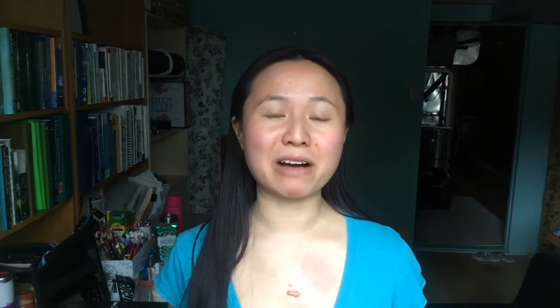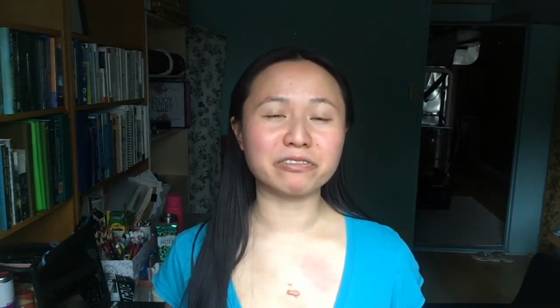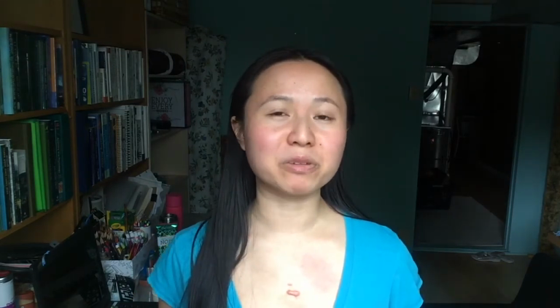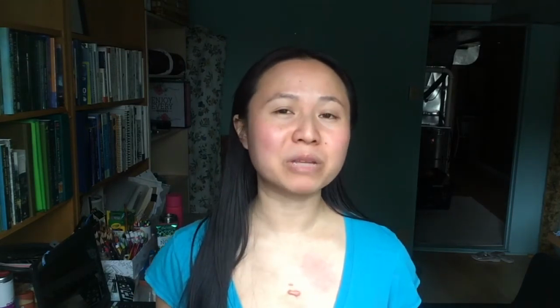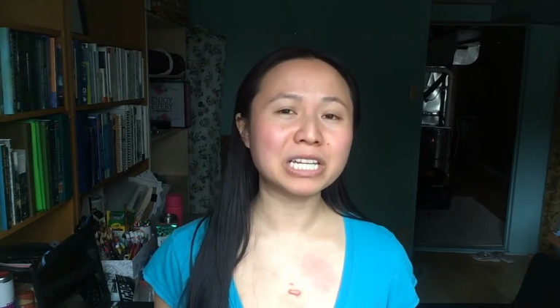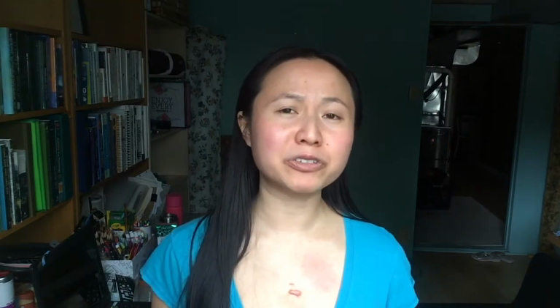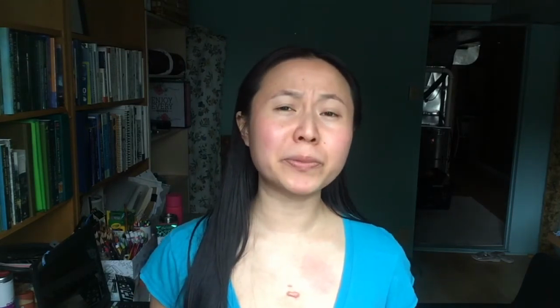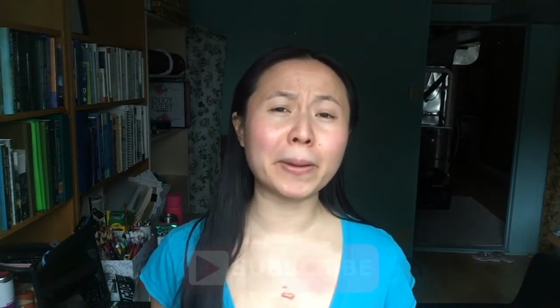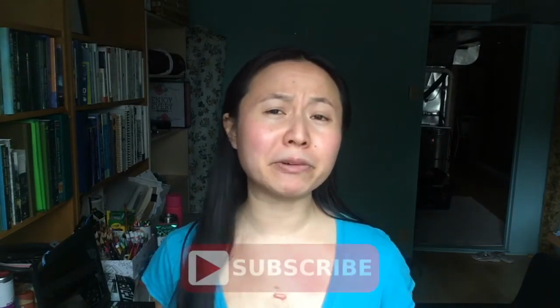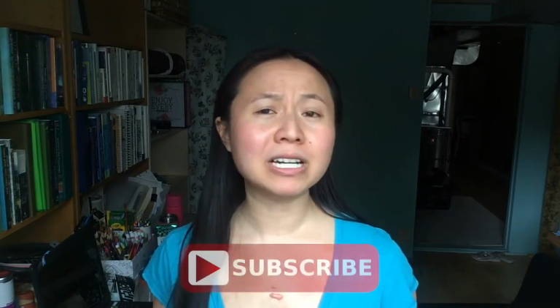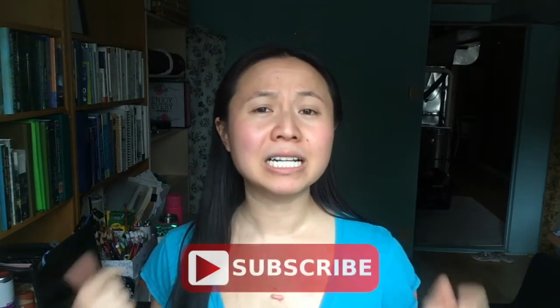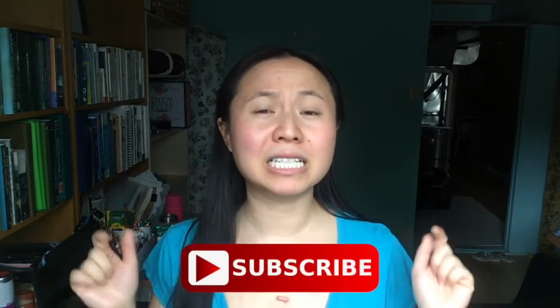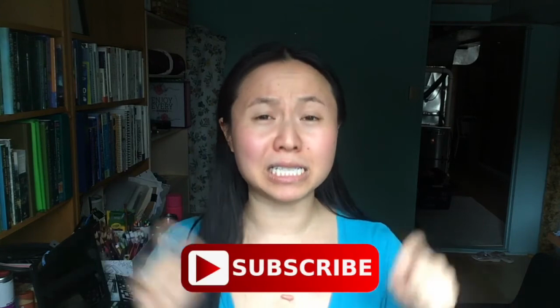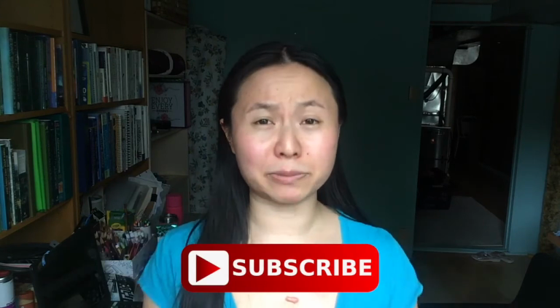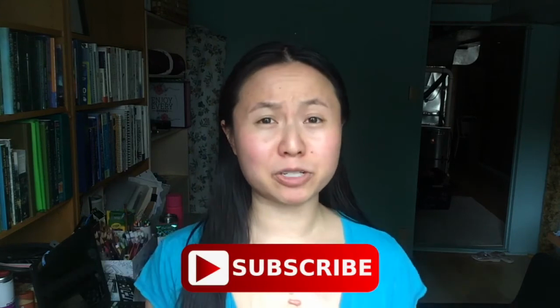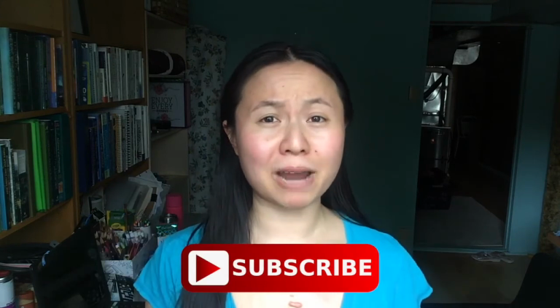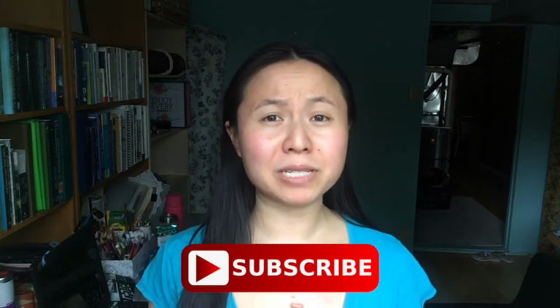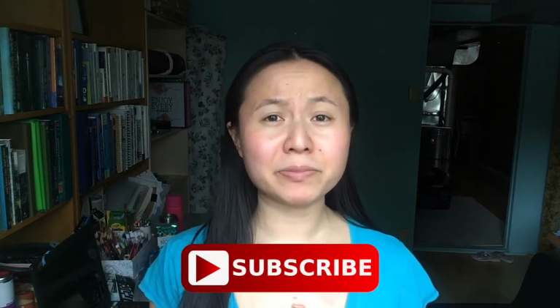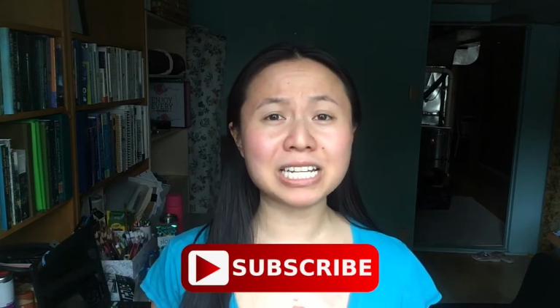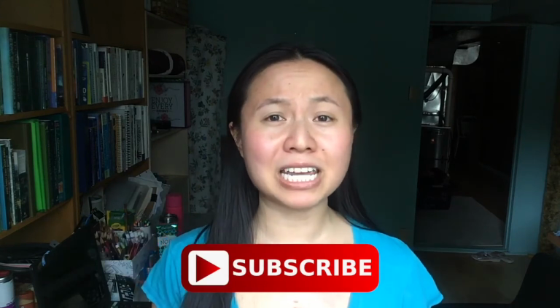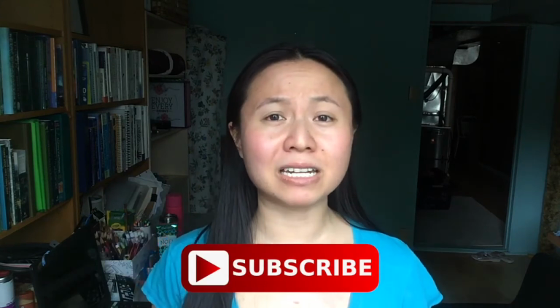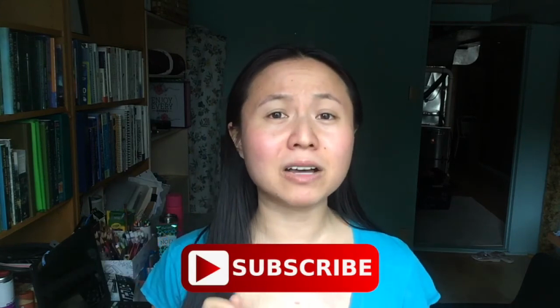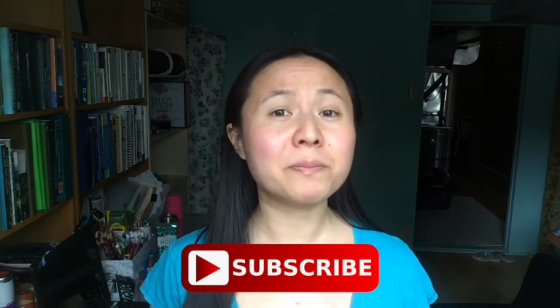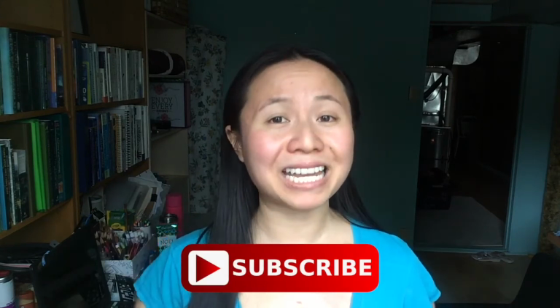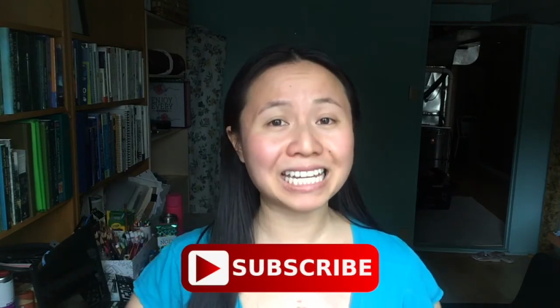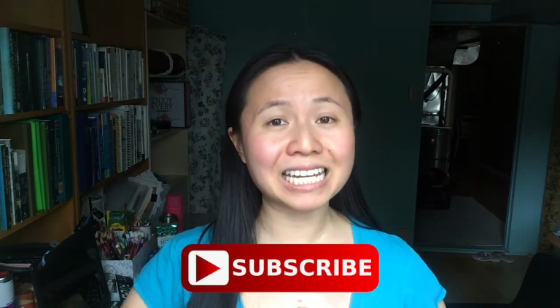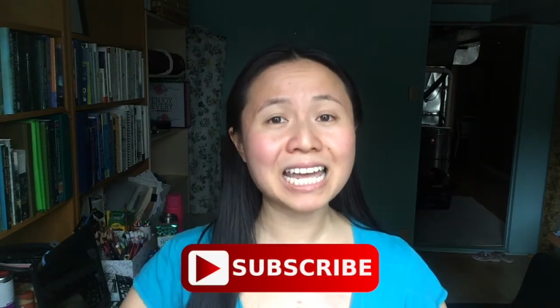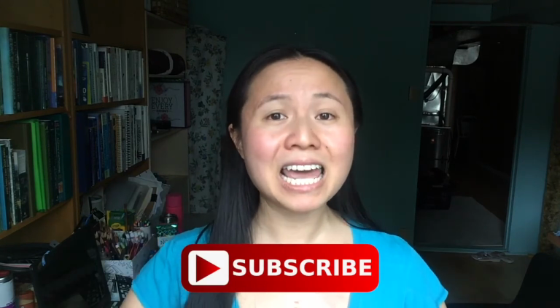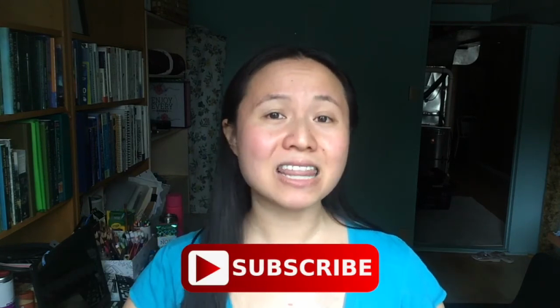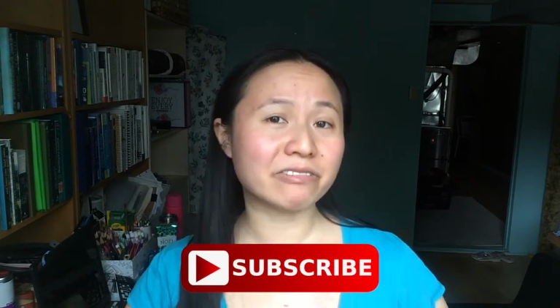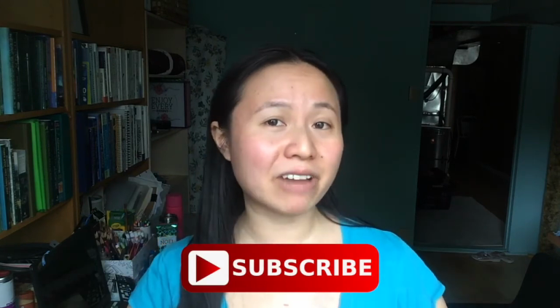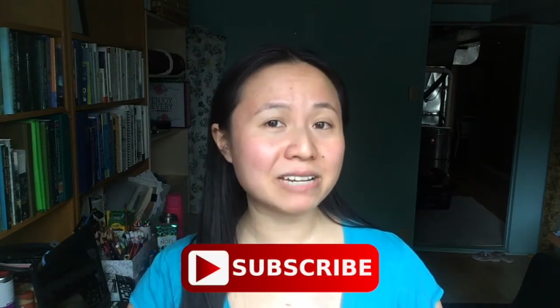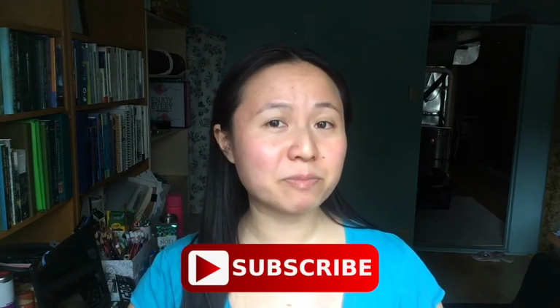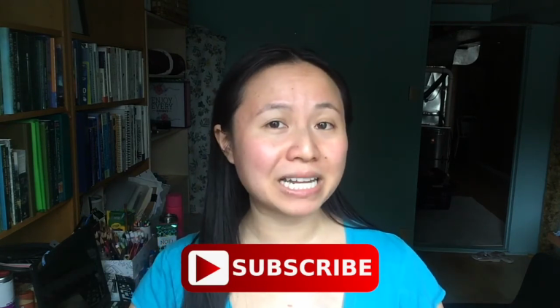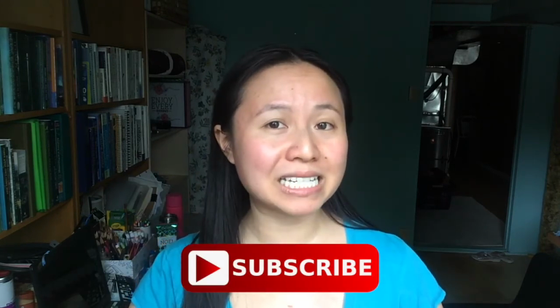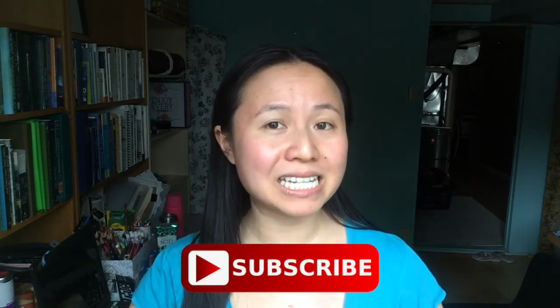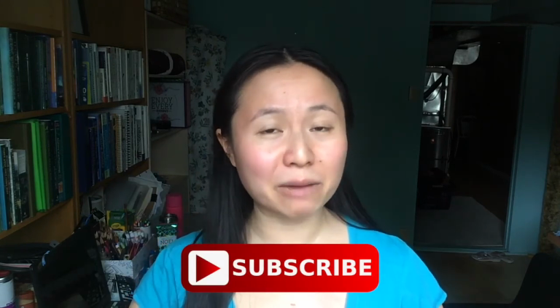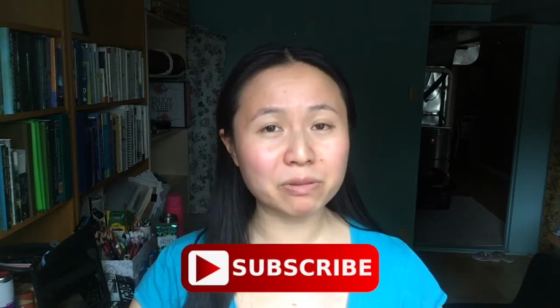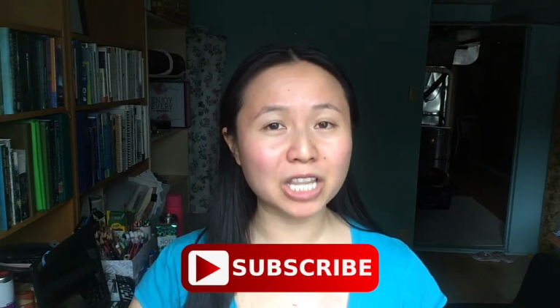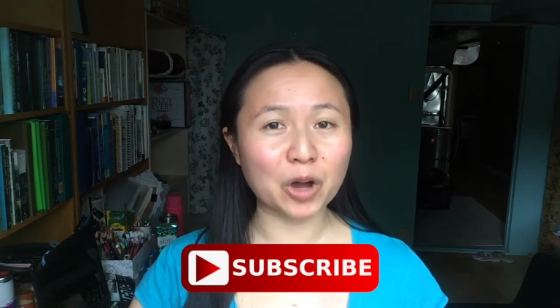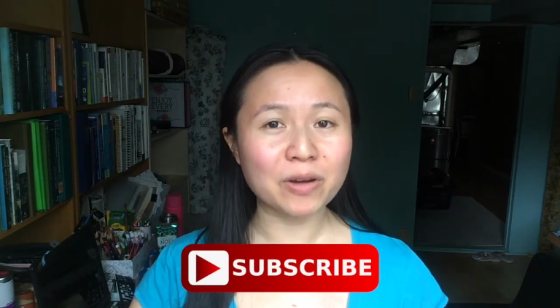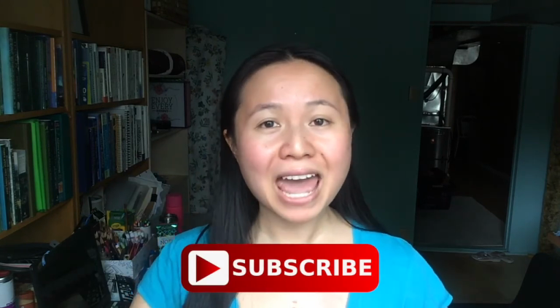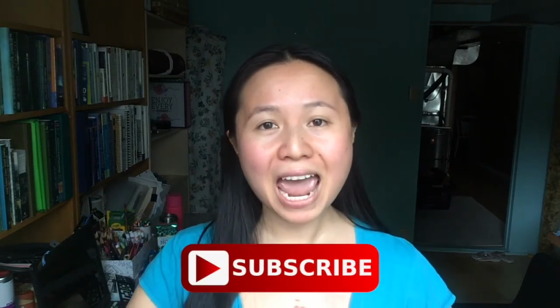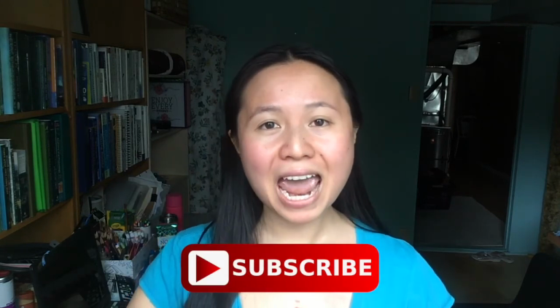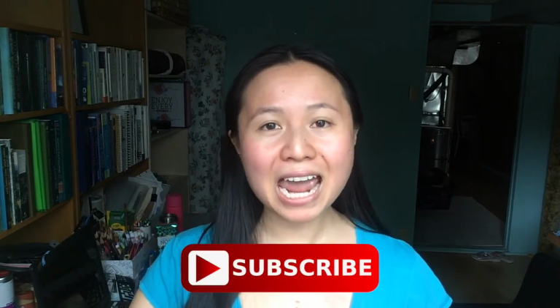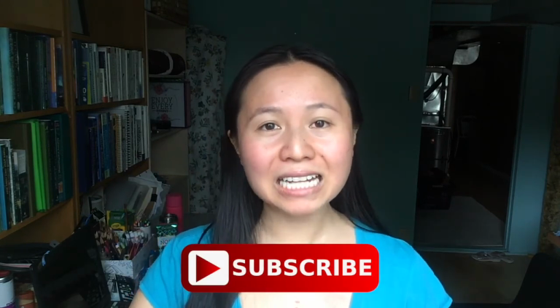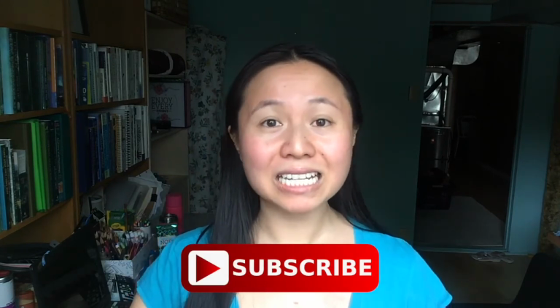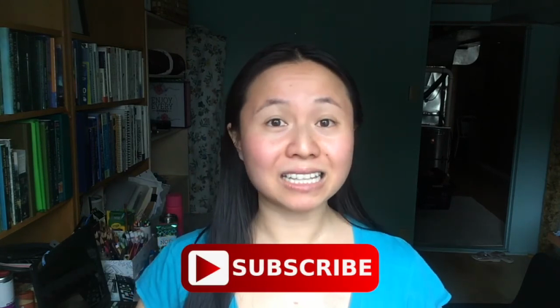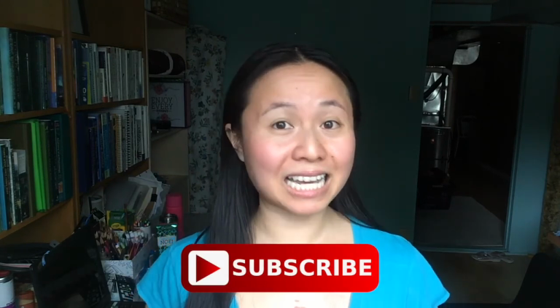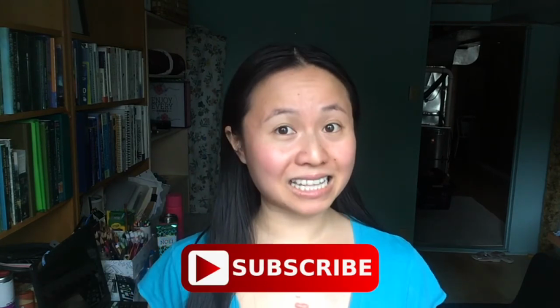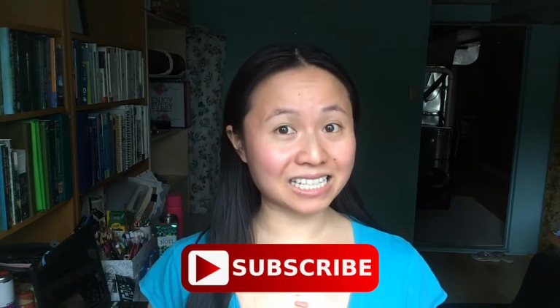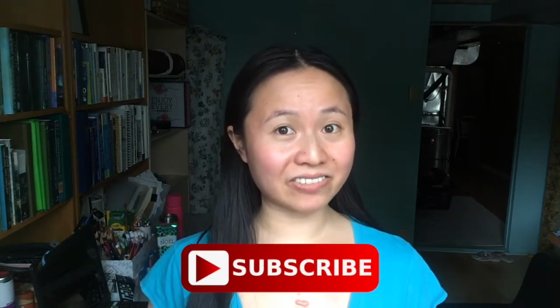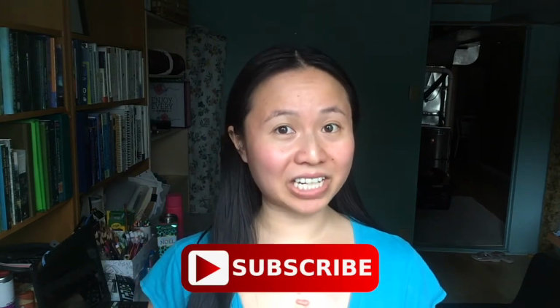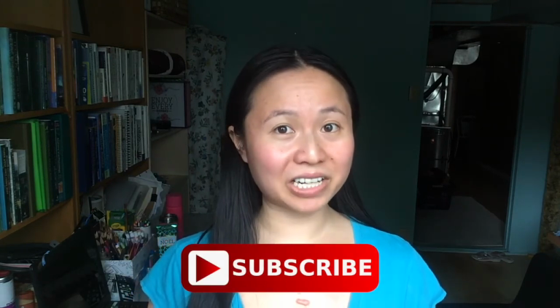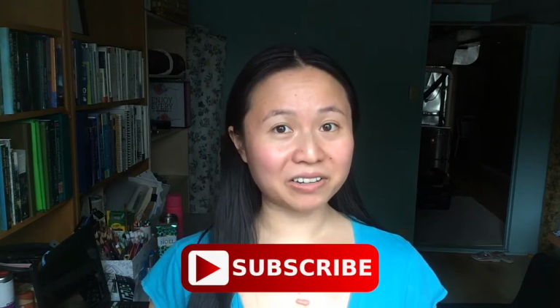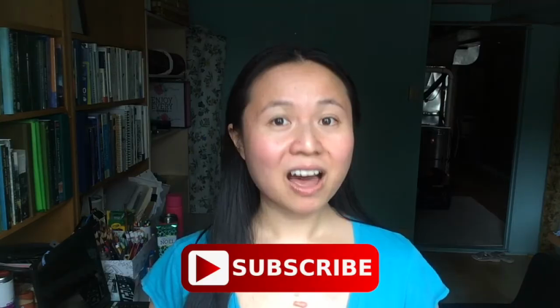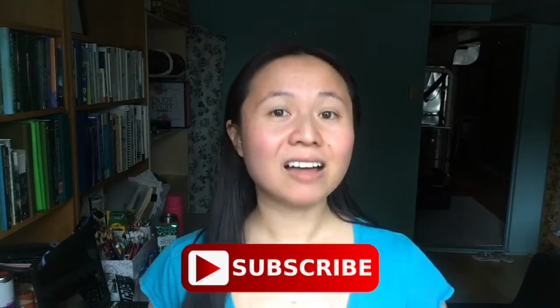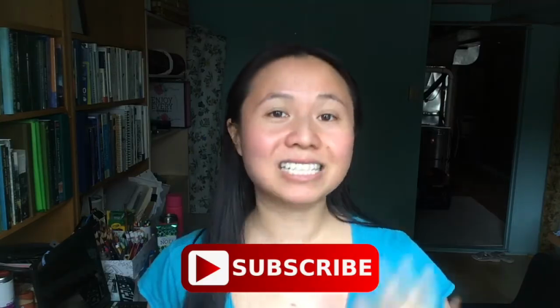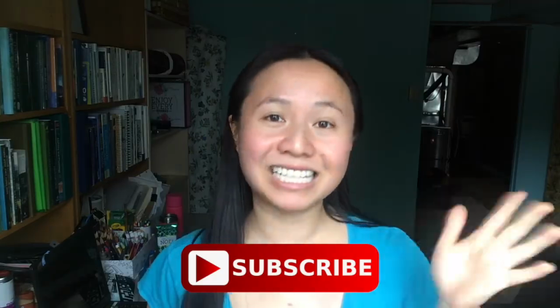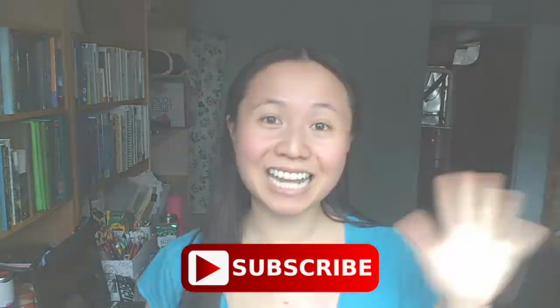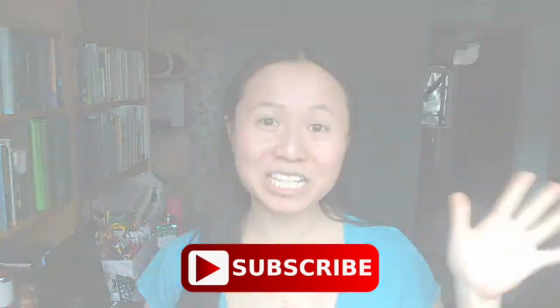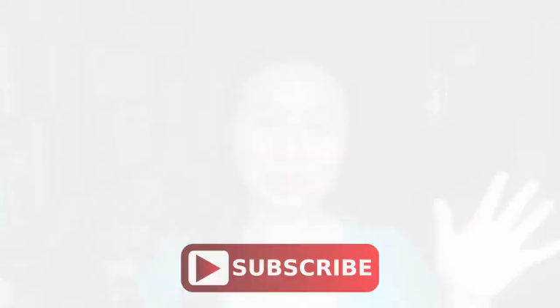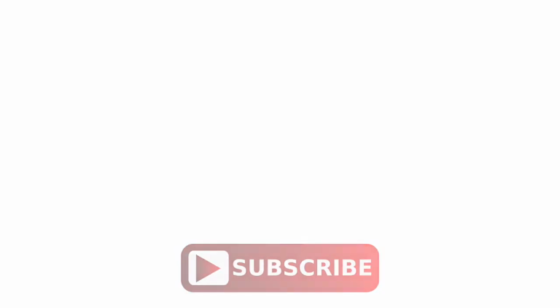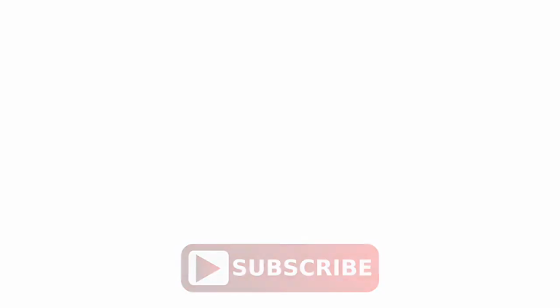If you found any one of them helpful, please remember to subscribe to my channel by hitting that red button down below and like this video. I'll see you next week.